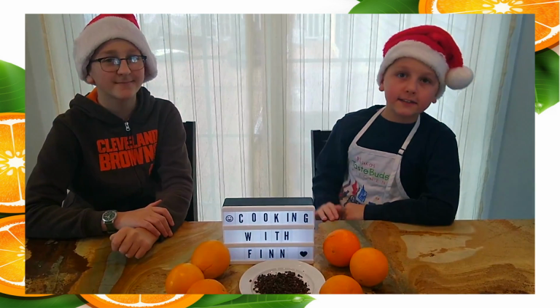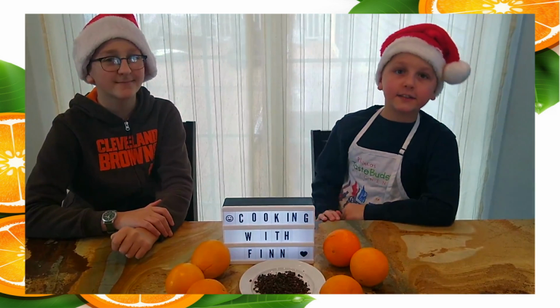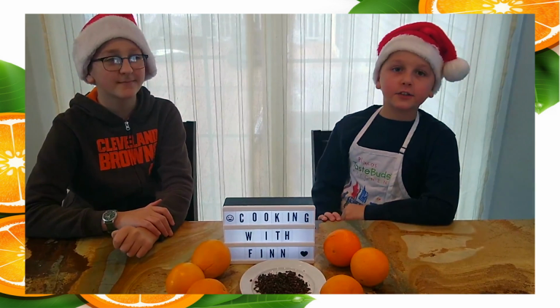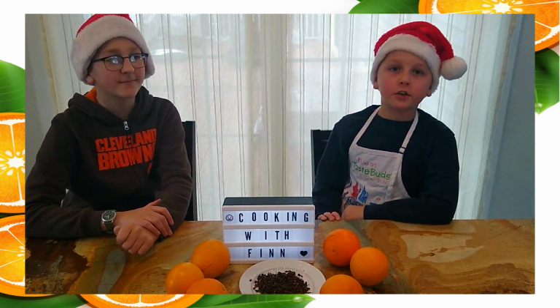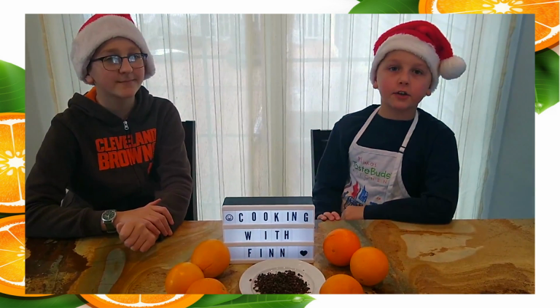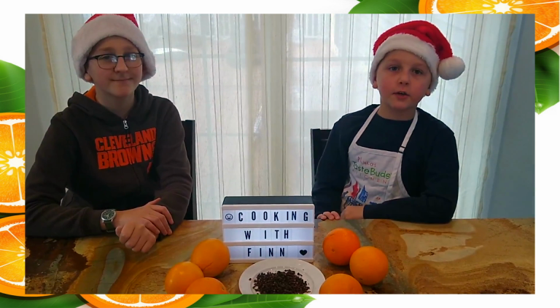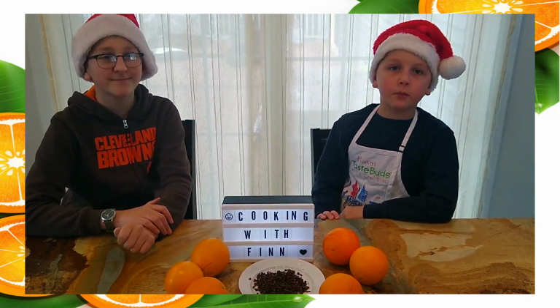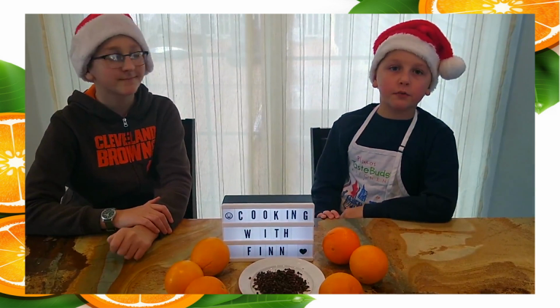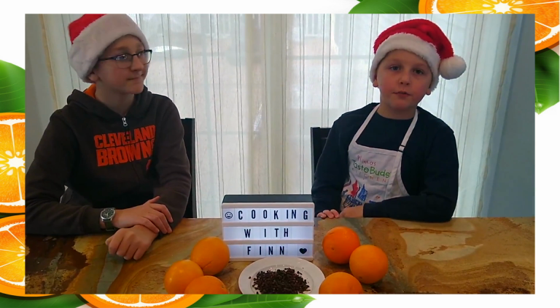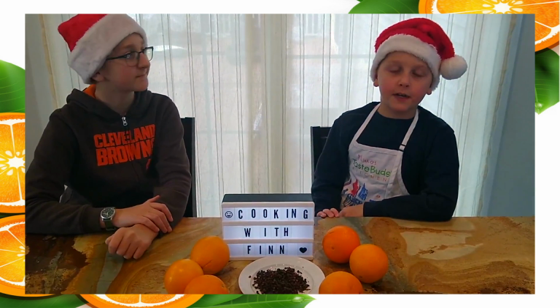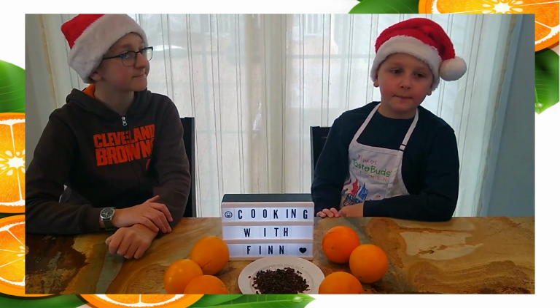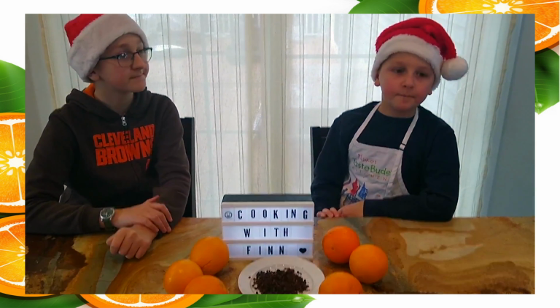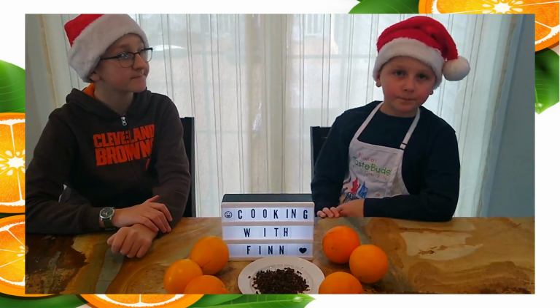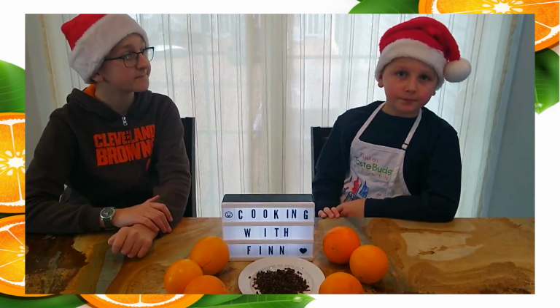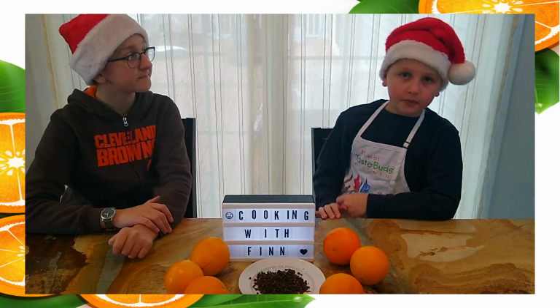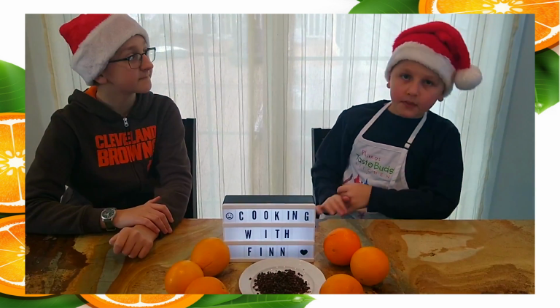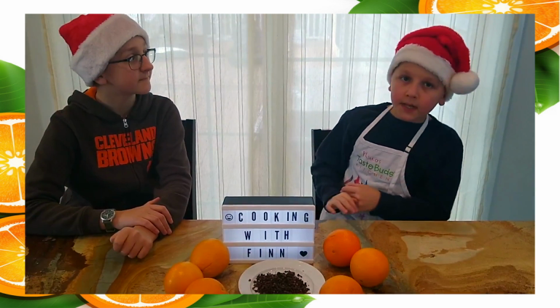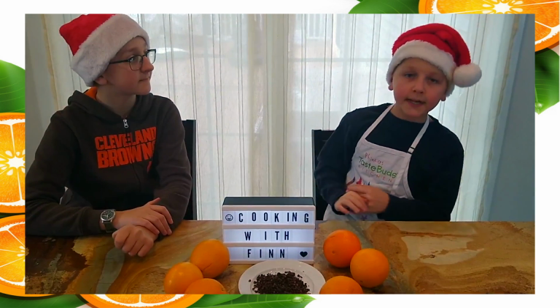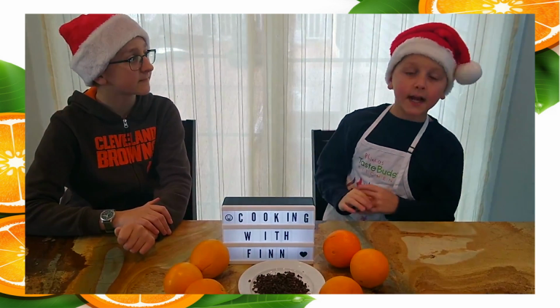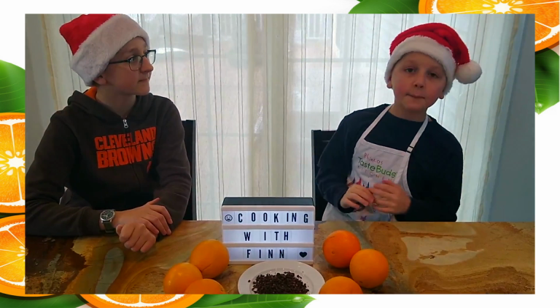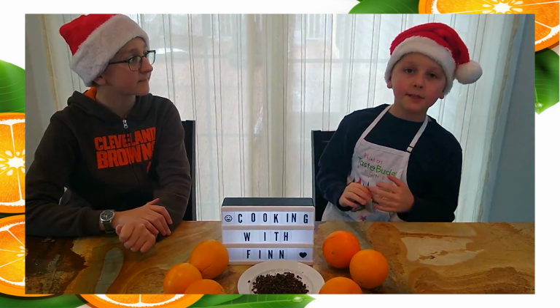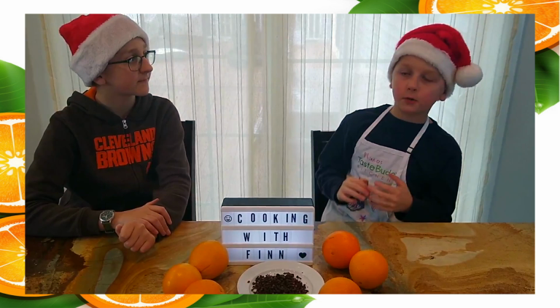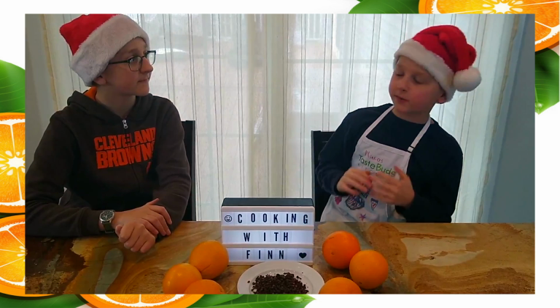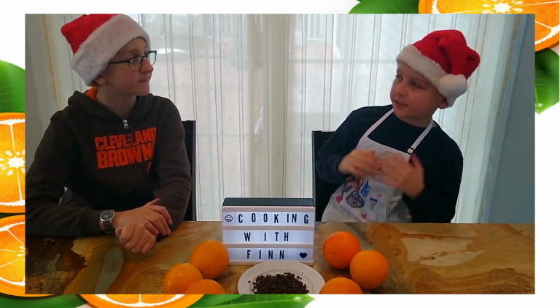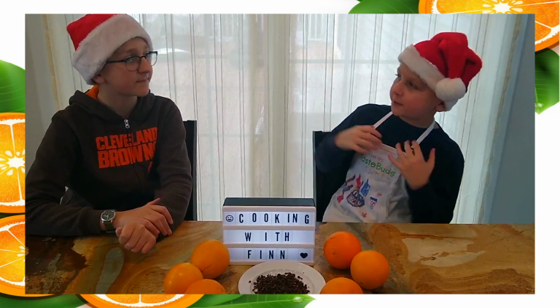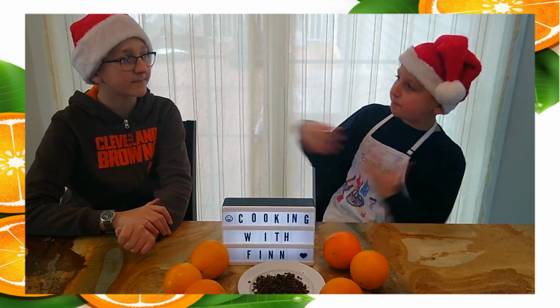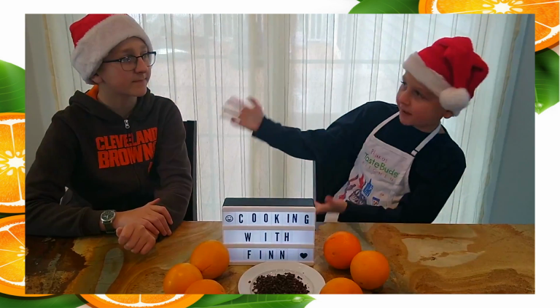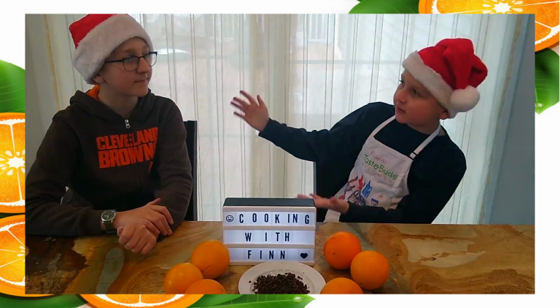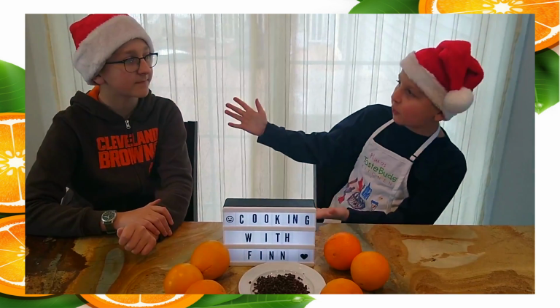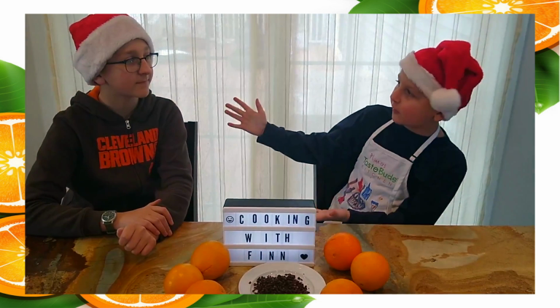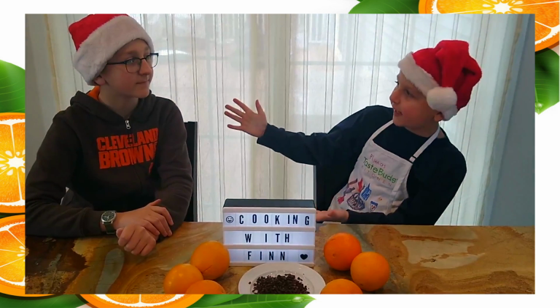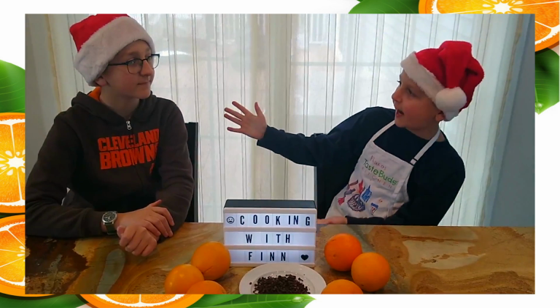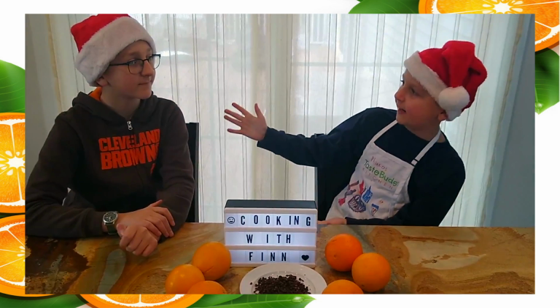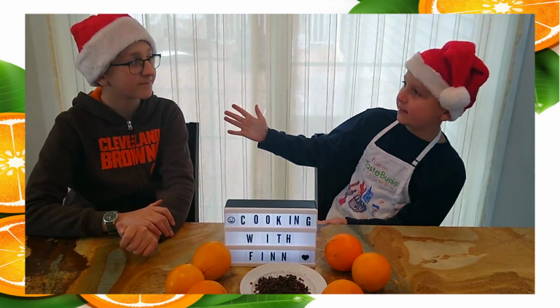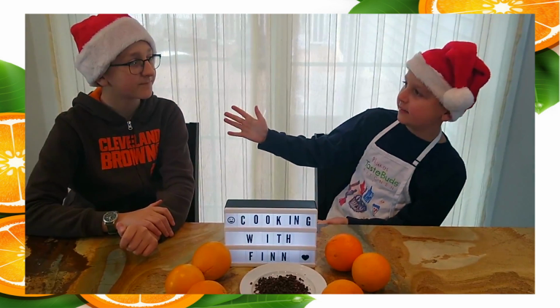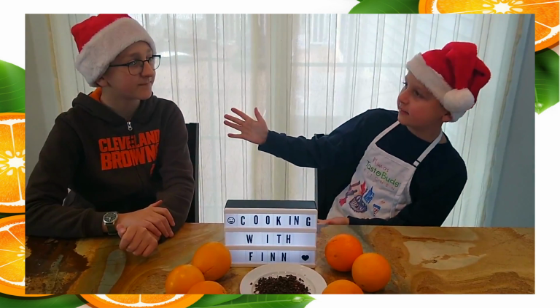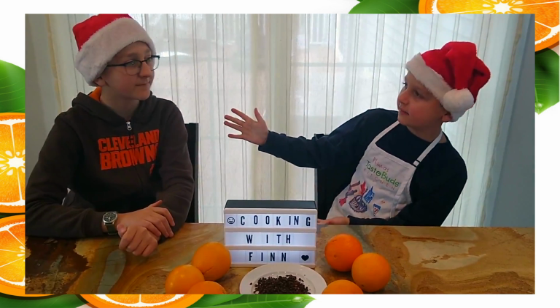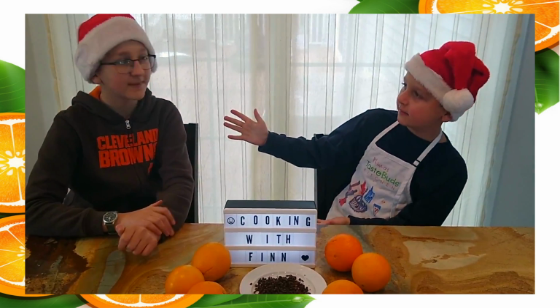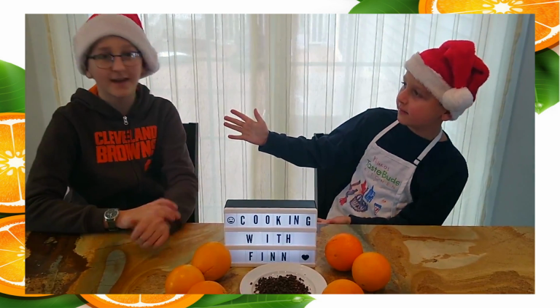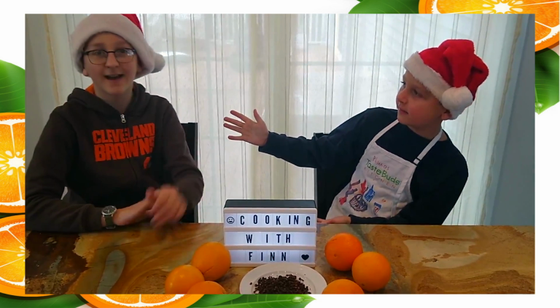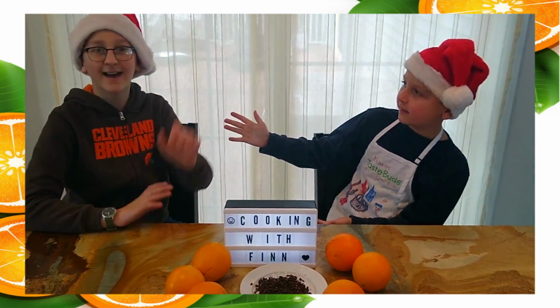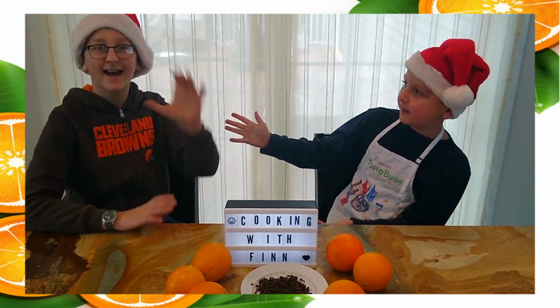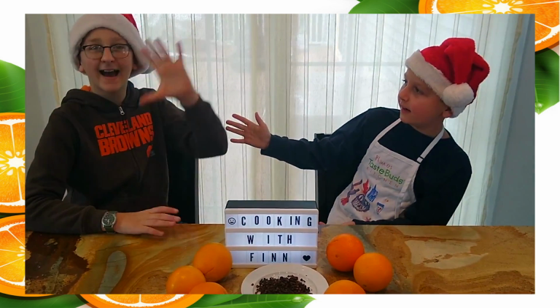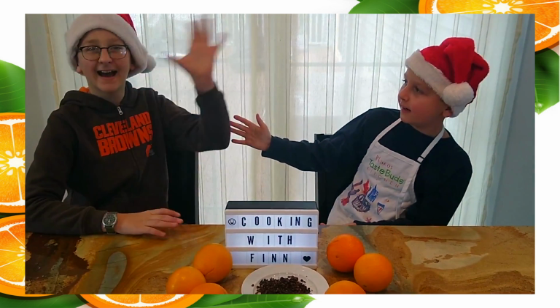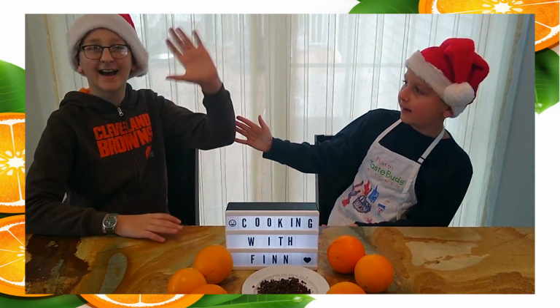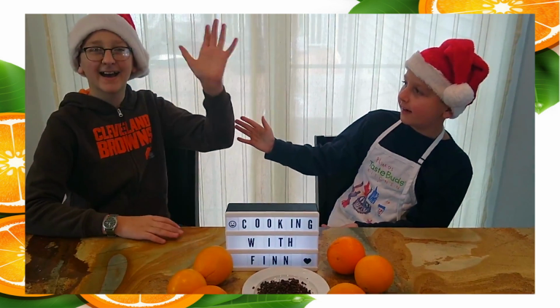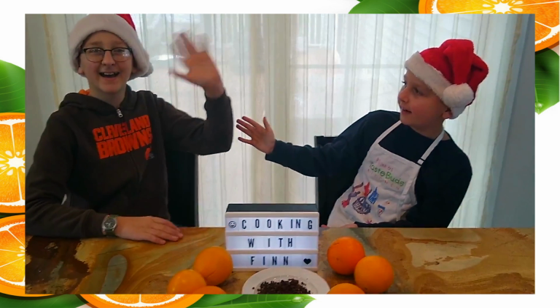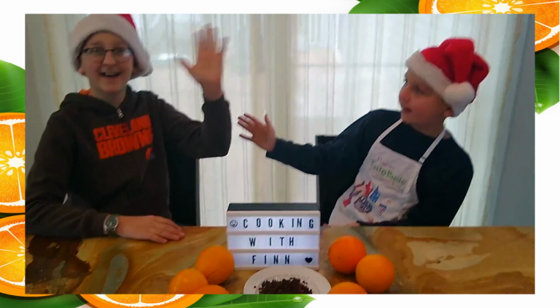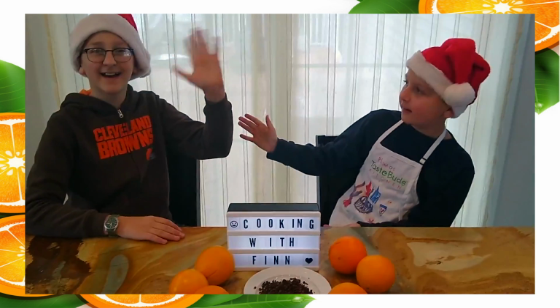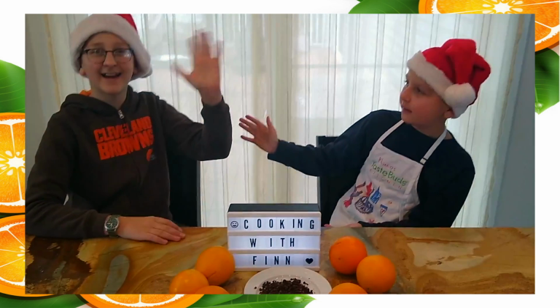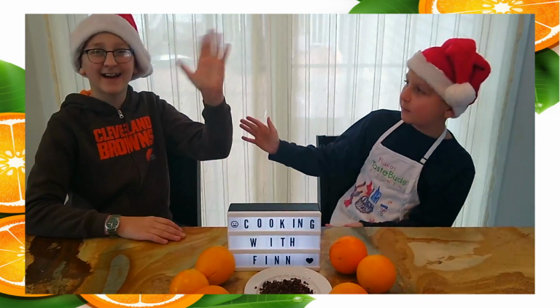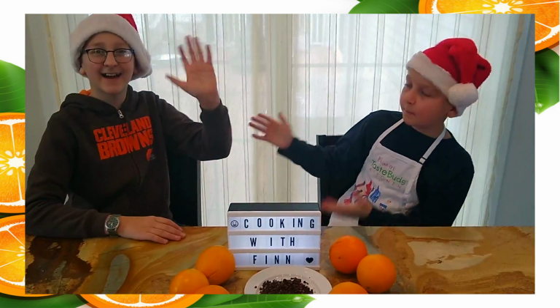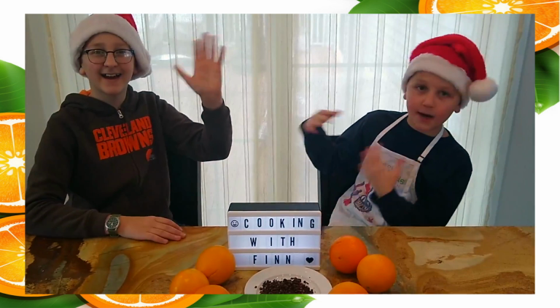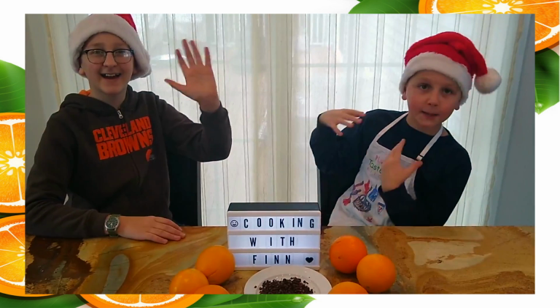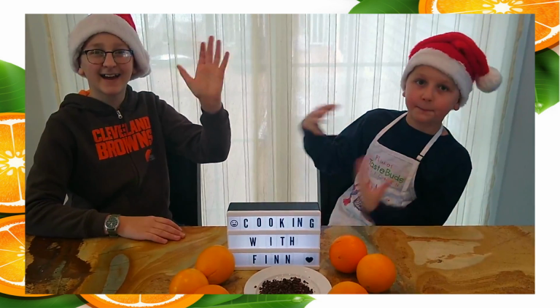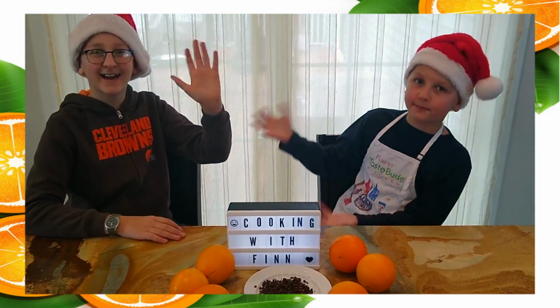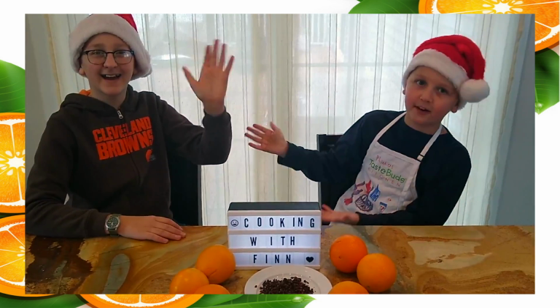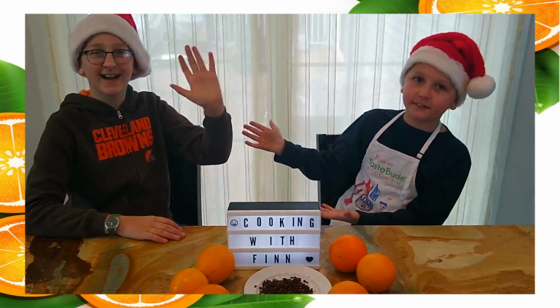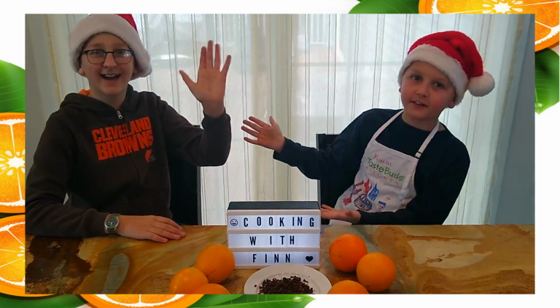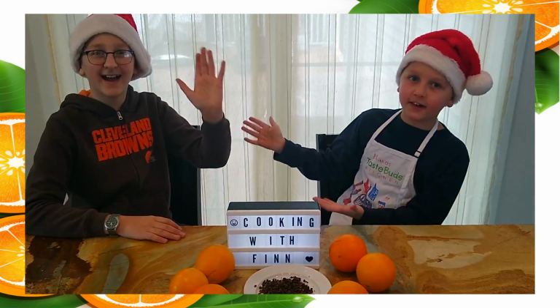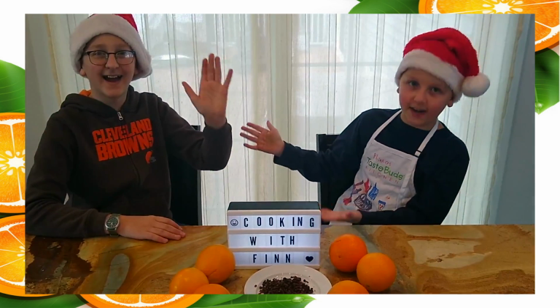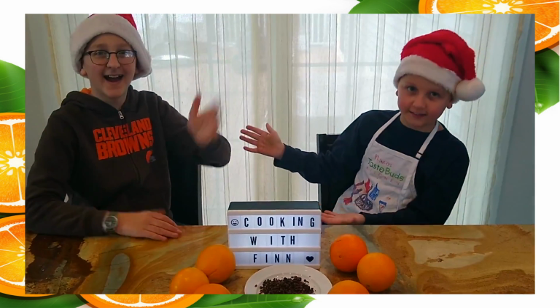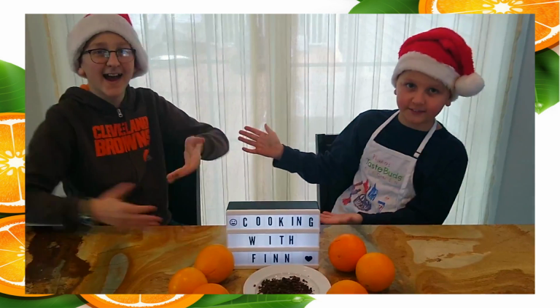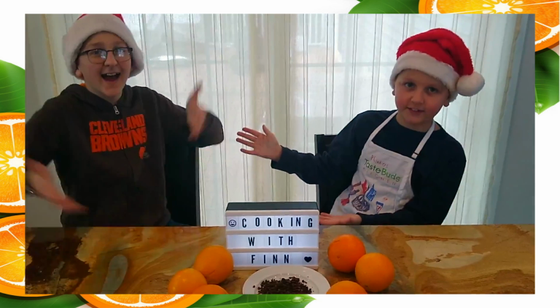This is Cooking with Finn, and I'm here with a special guest, my brother Henry.